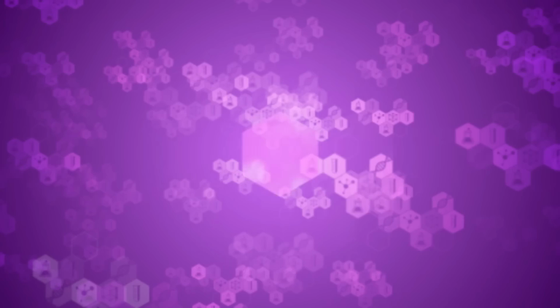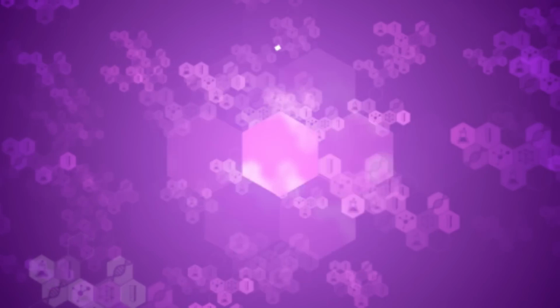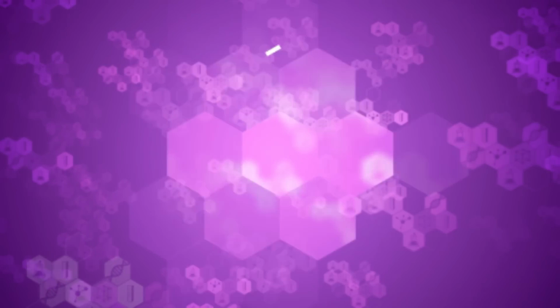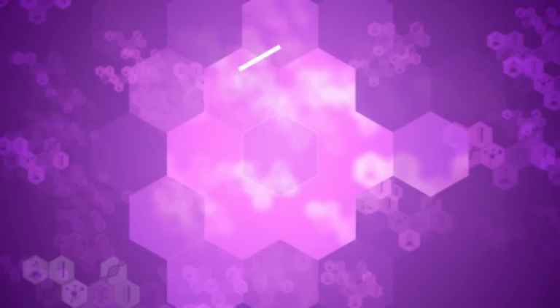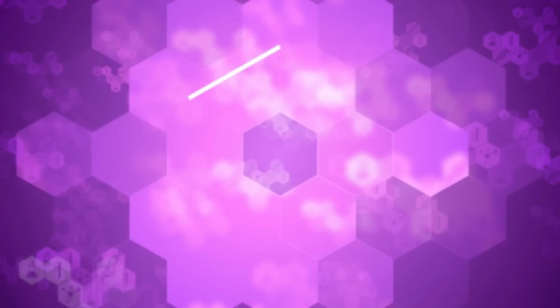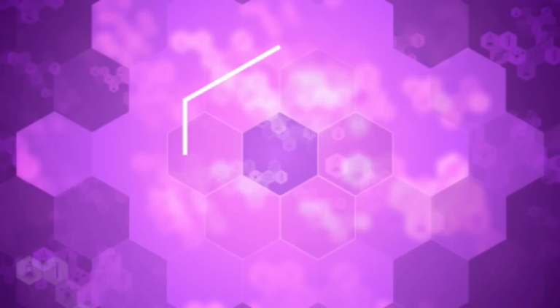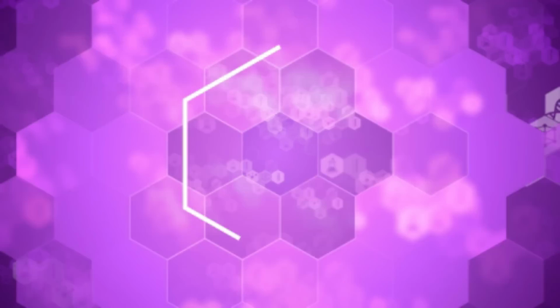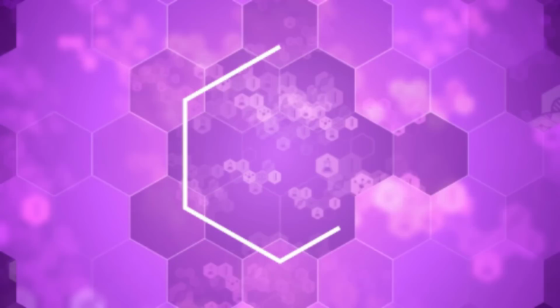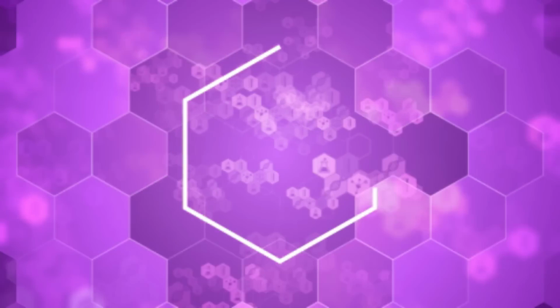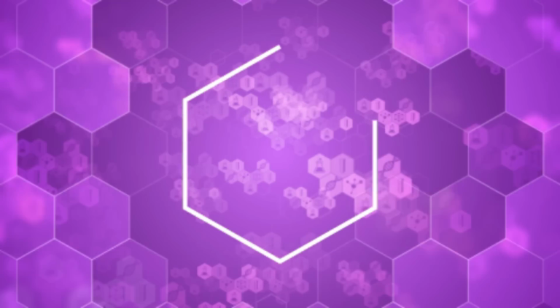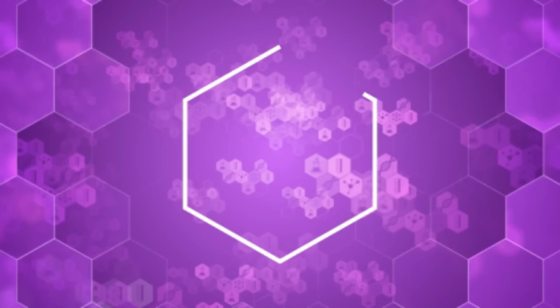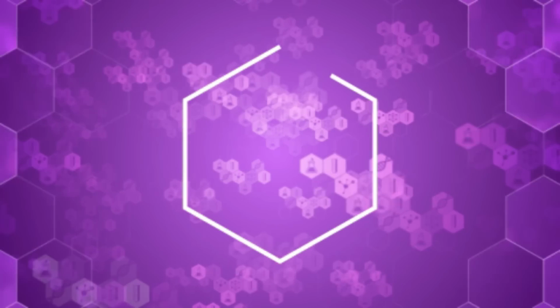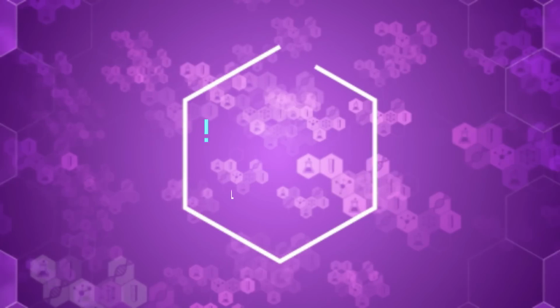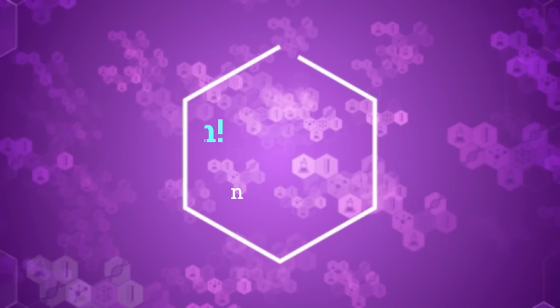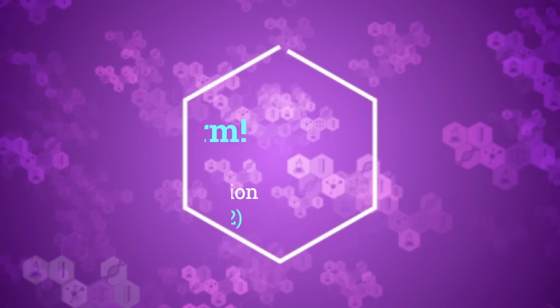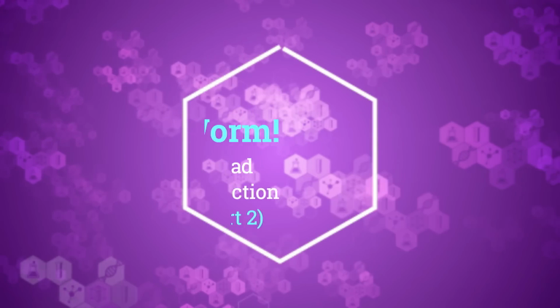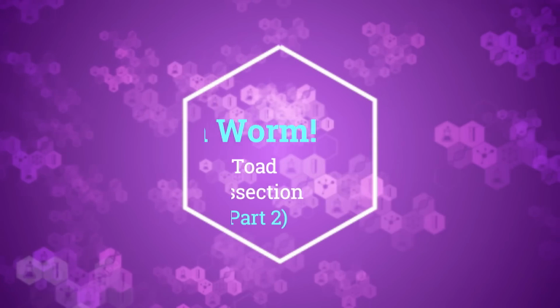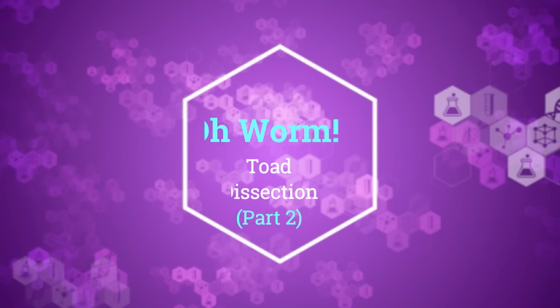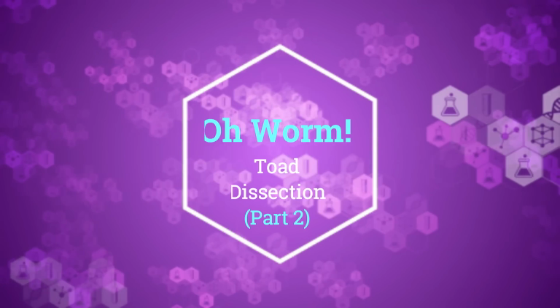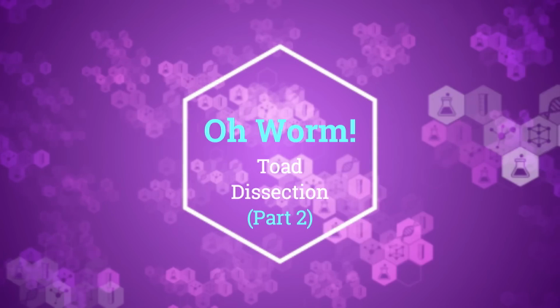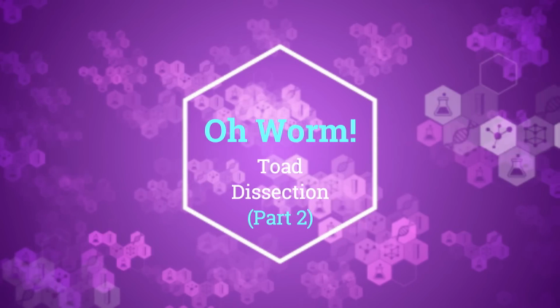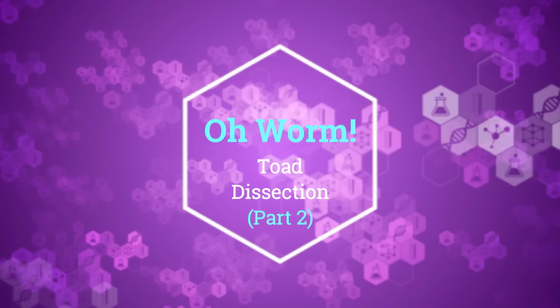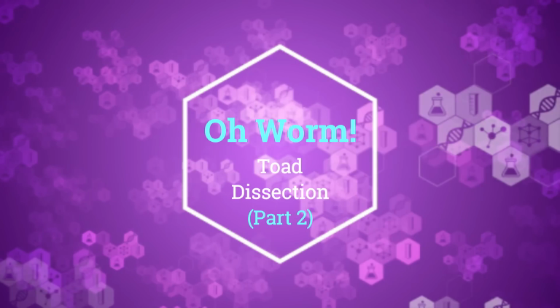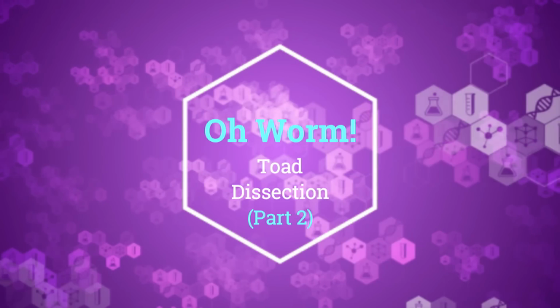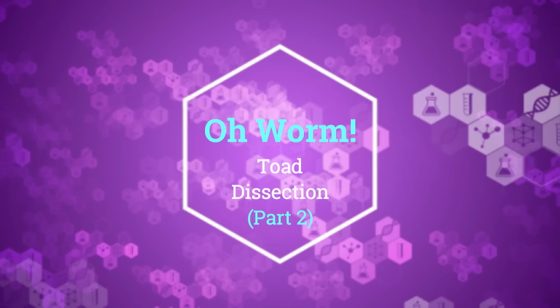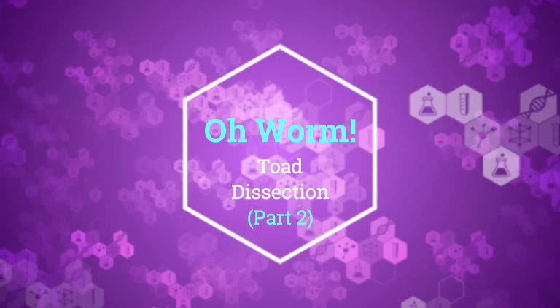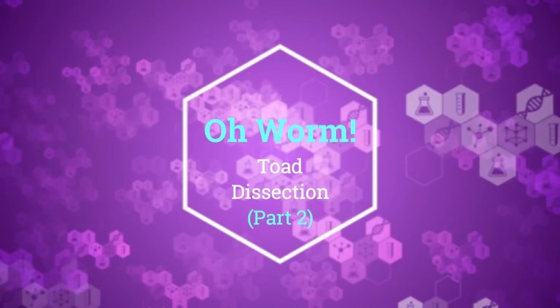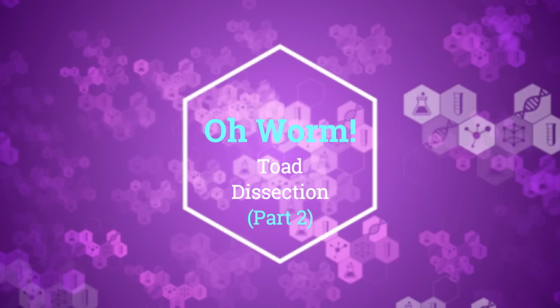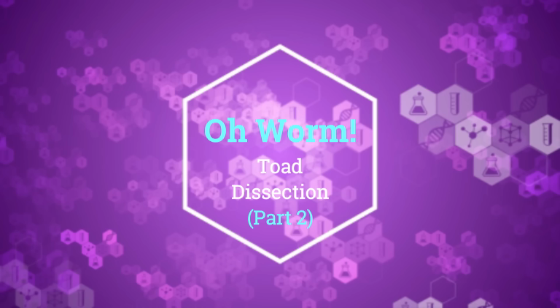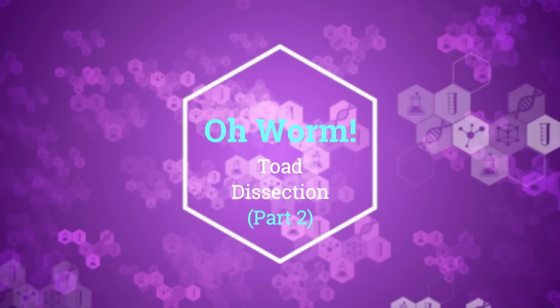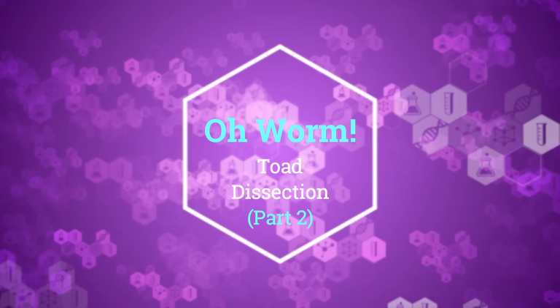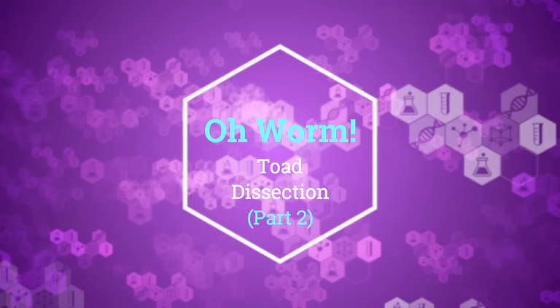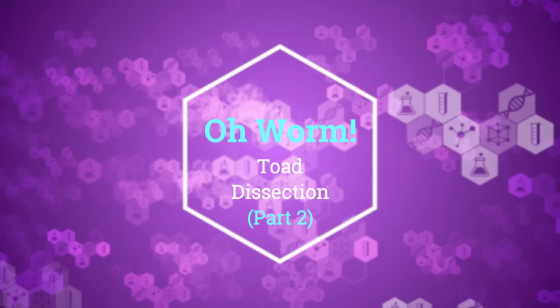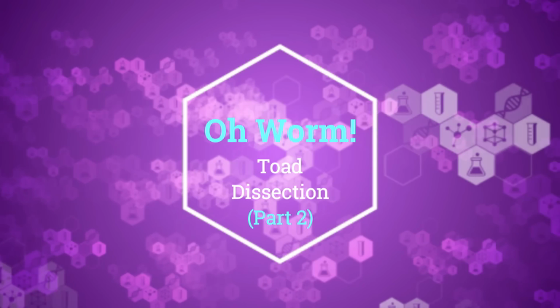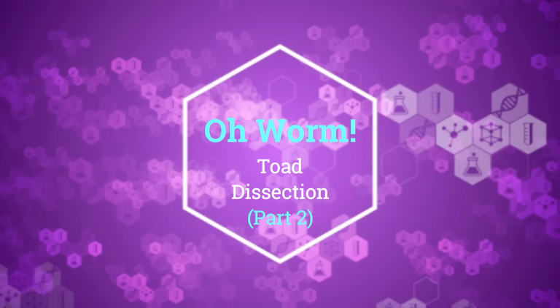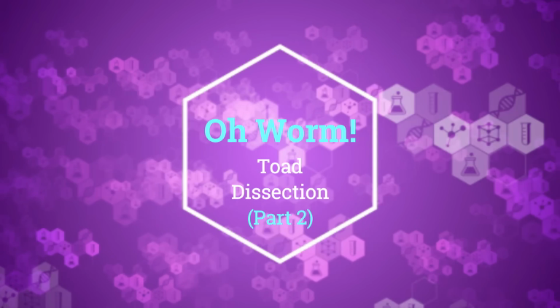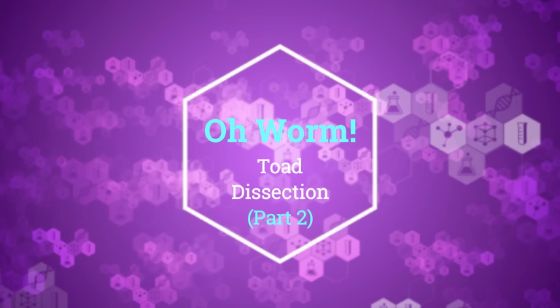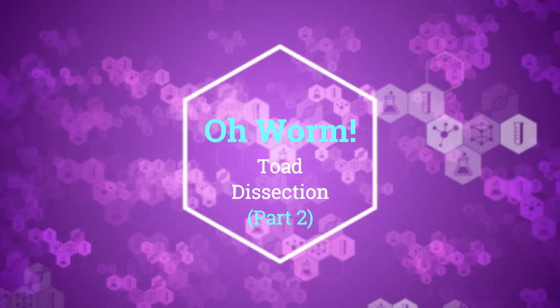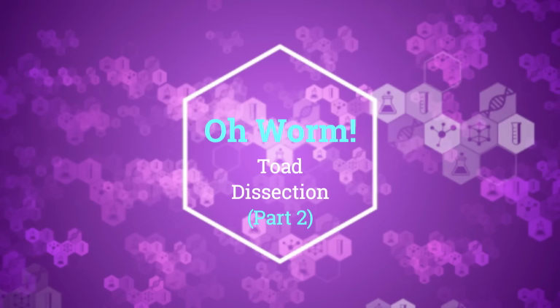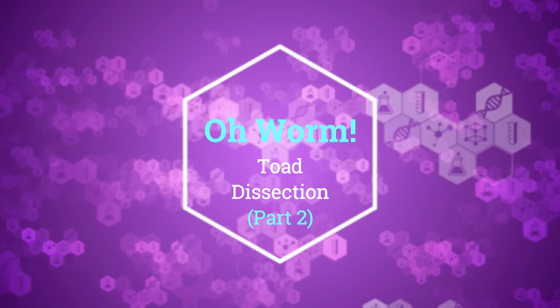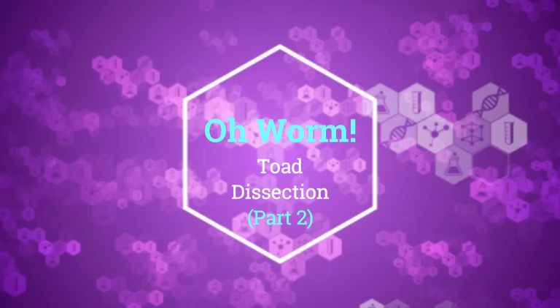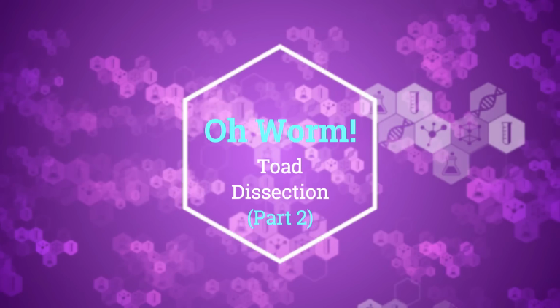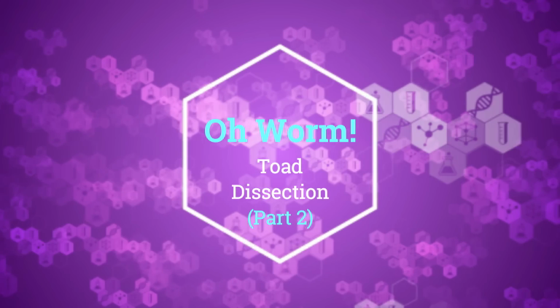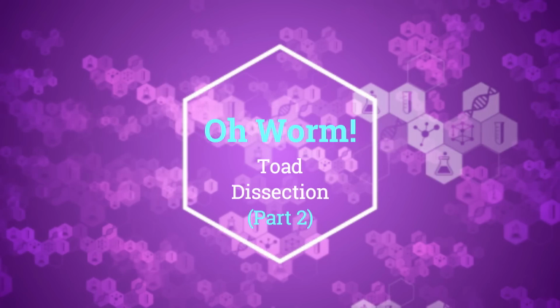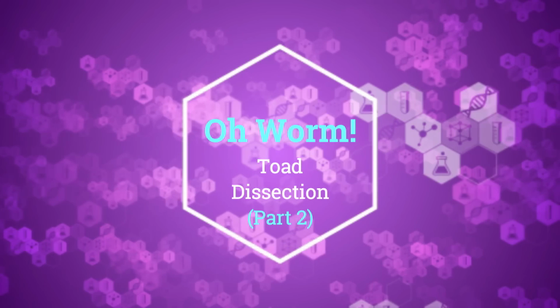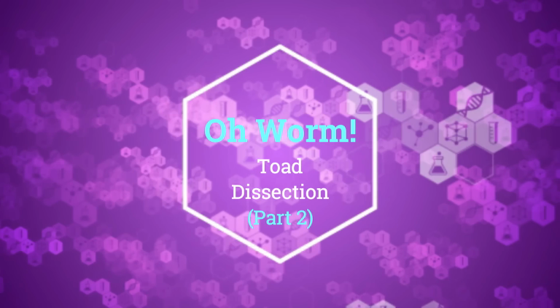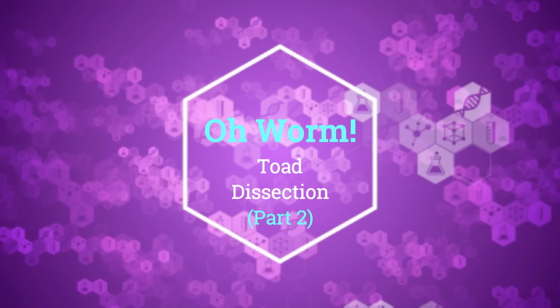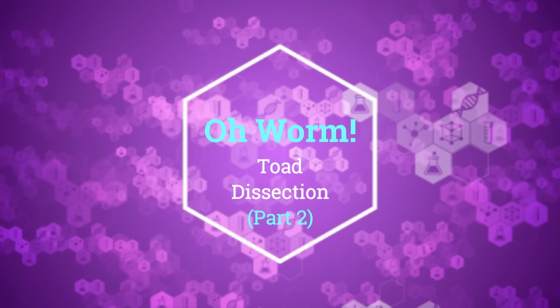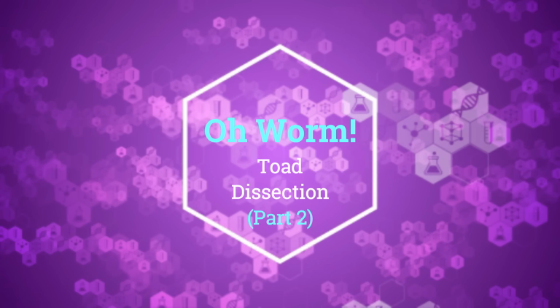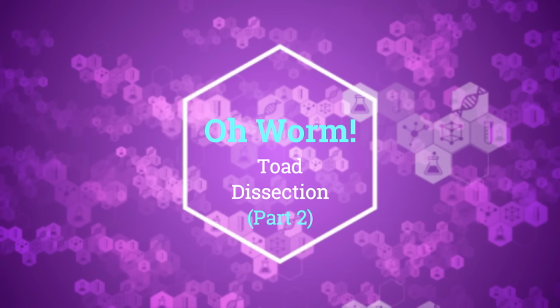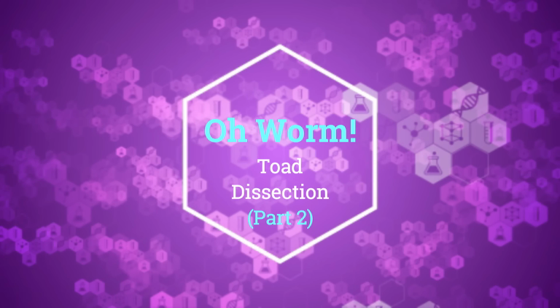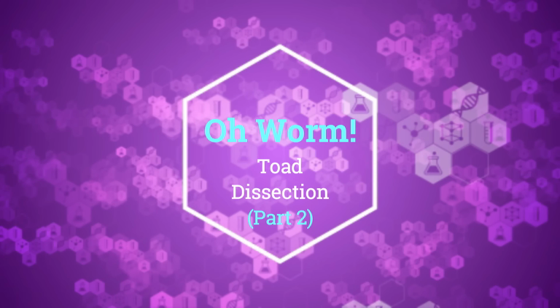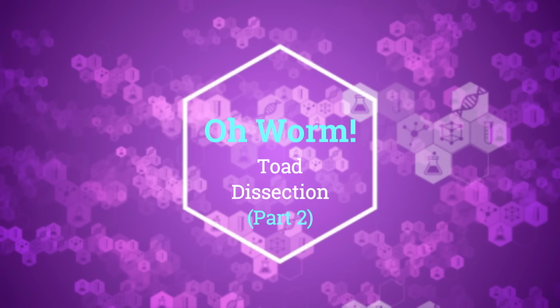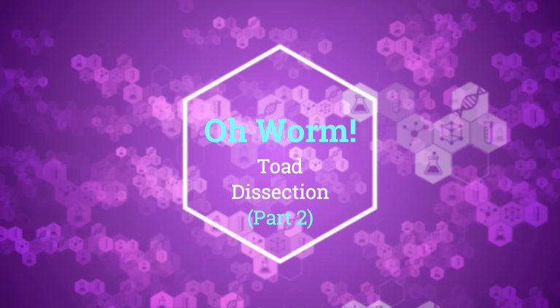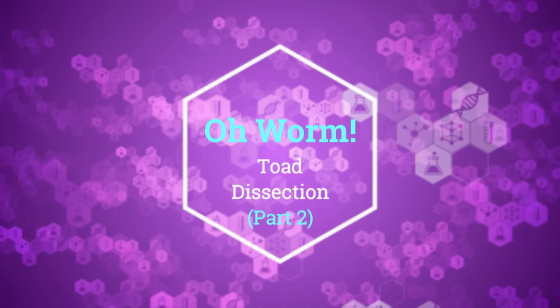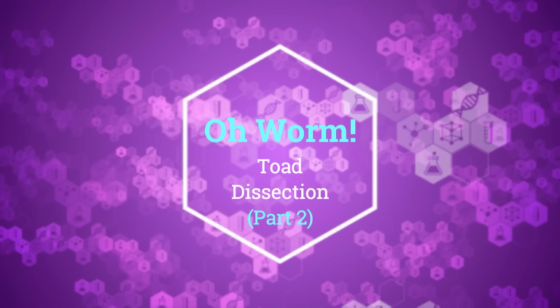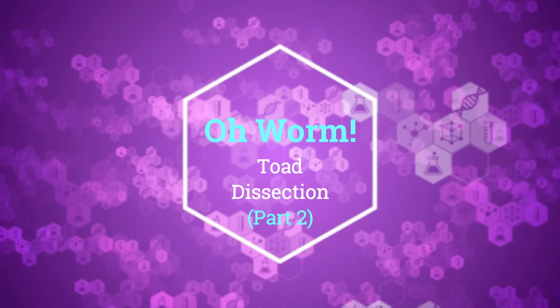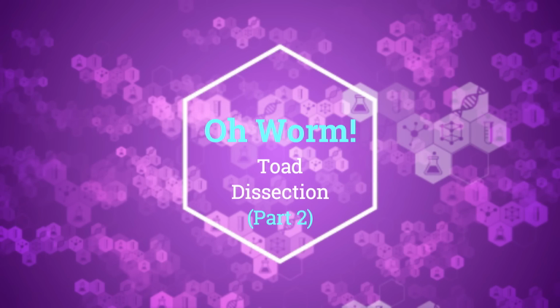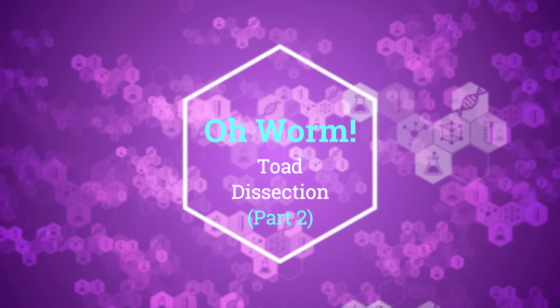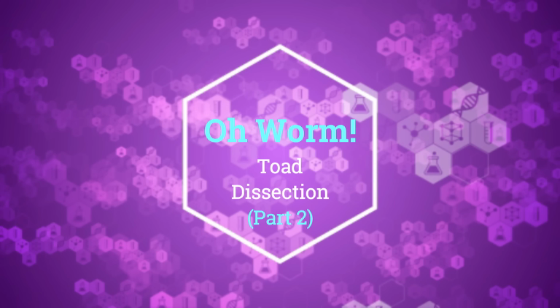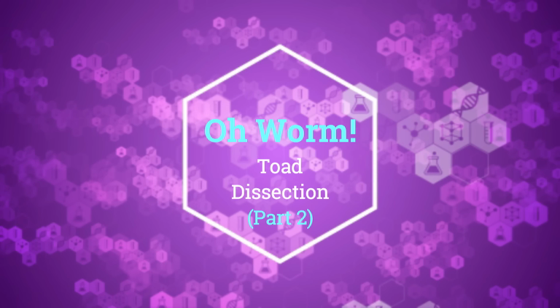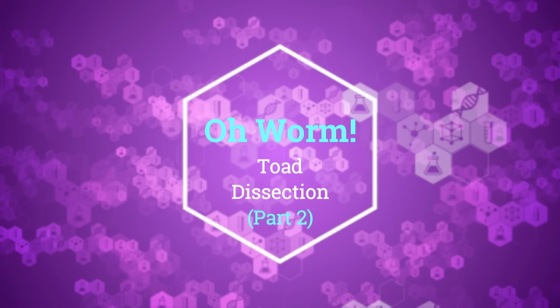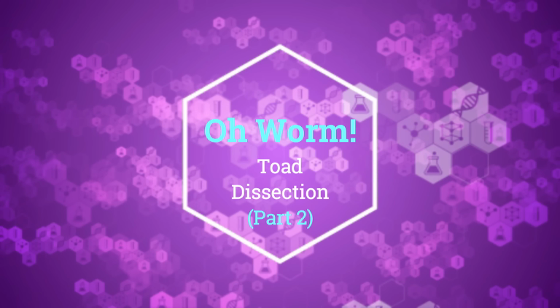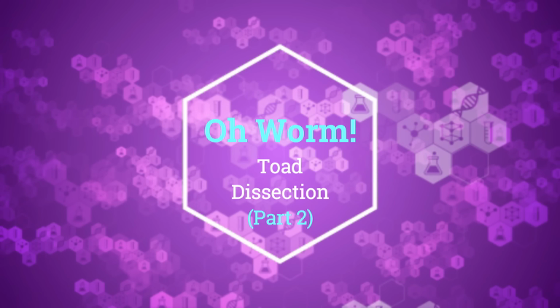Welcome to part 2 of our toad dissection video. For part 1, check the link in the description below.